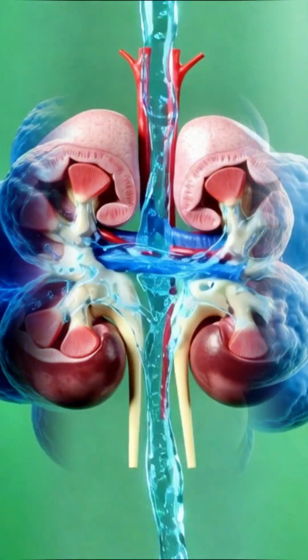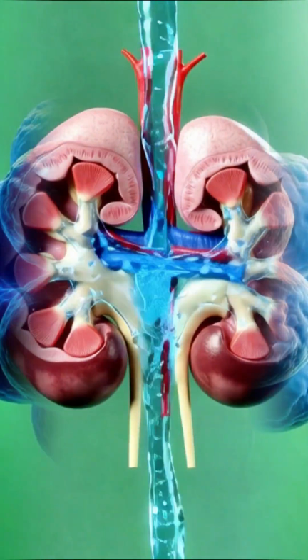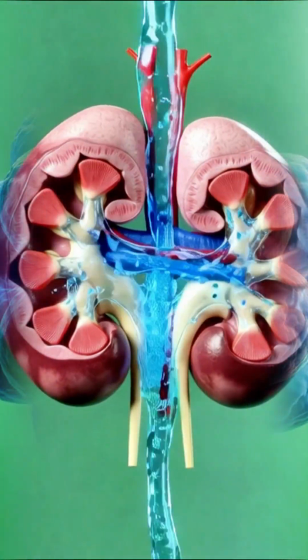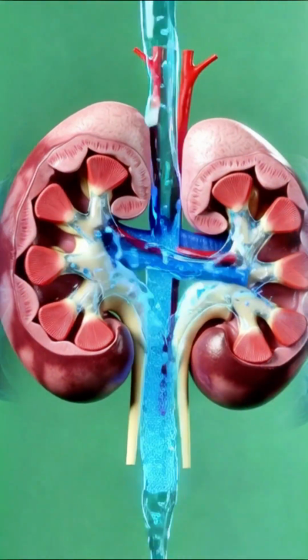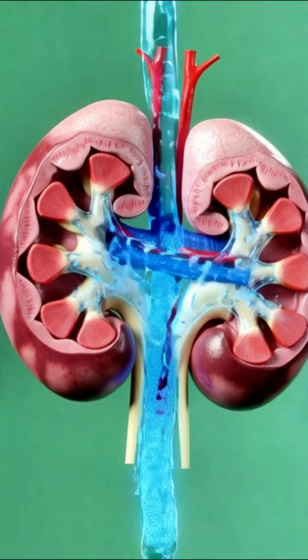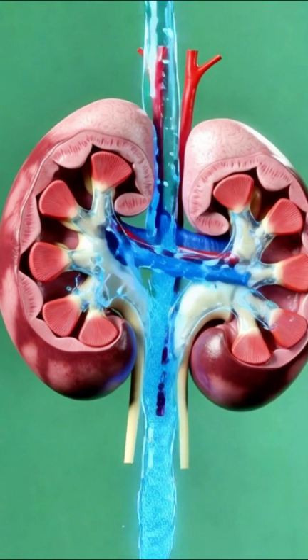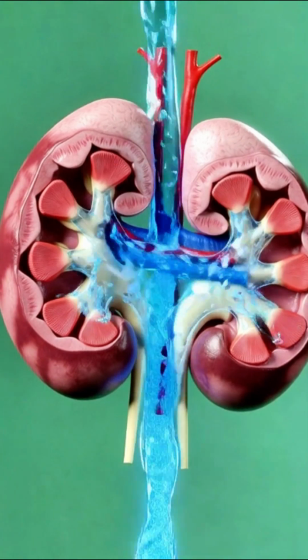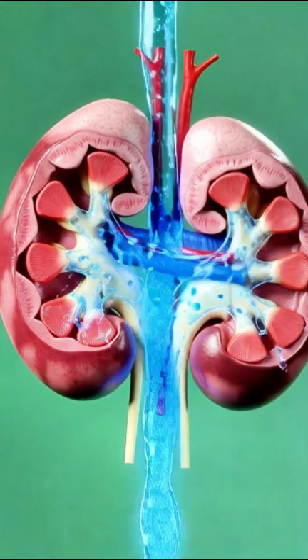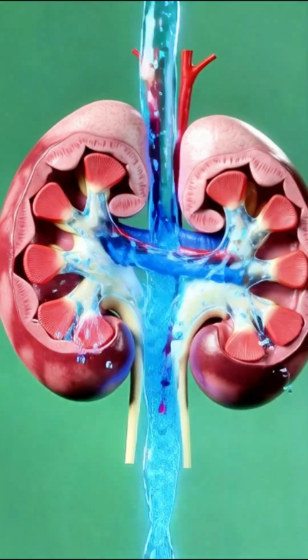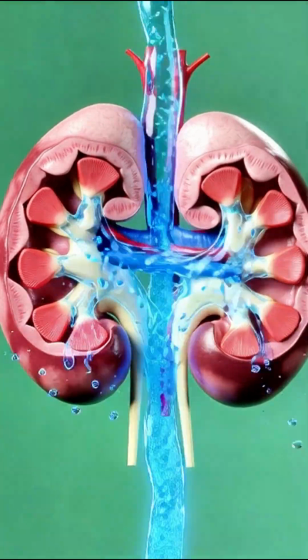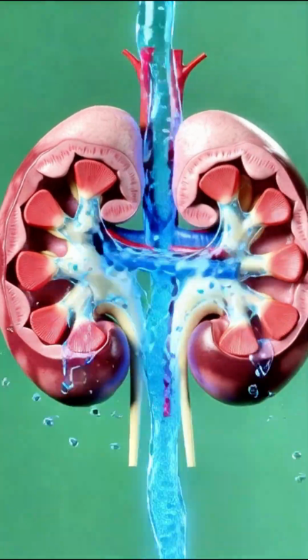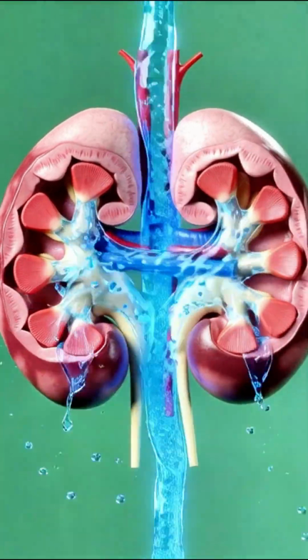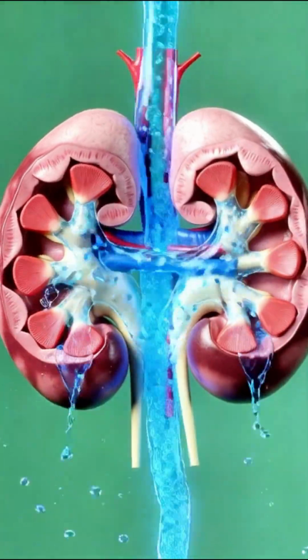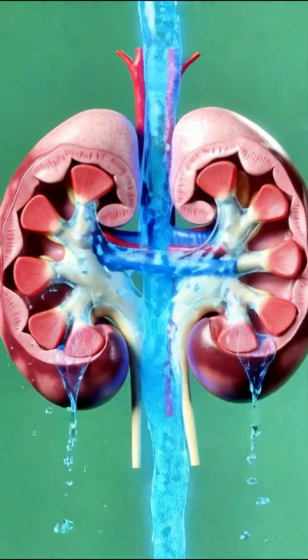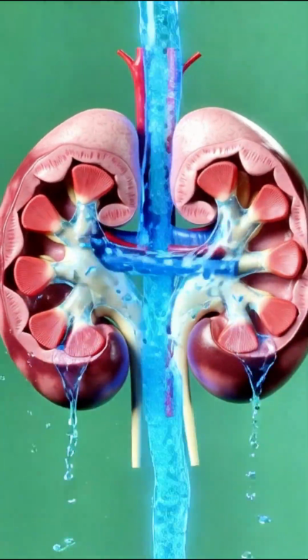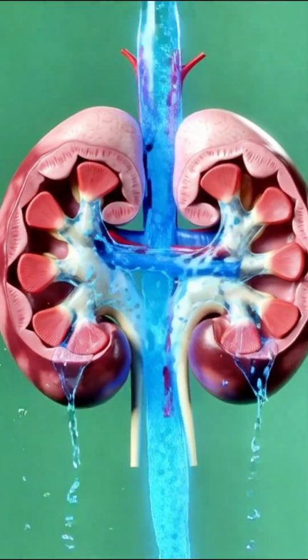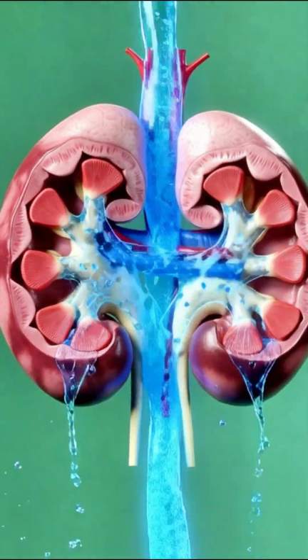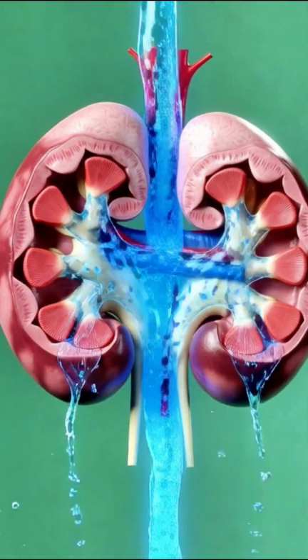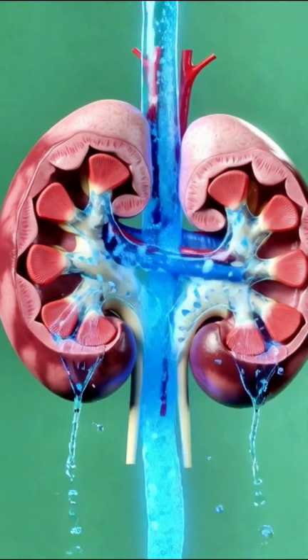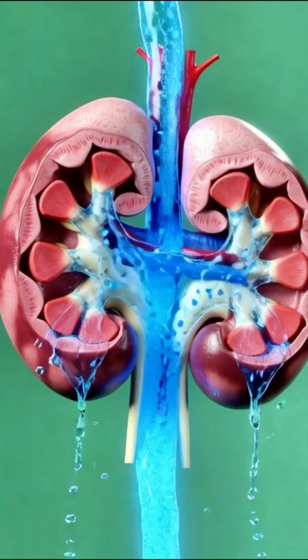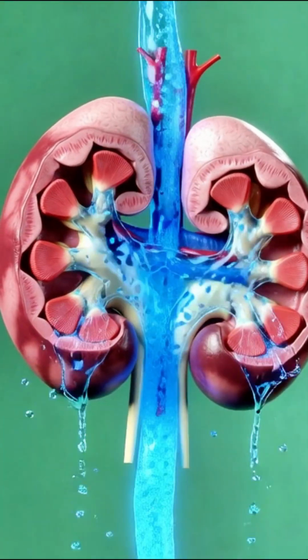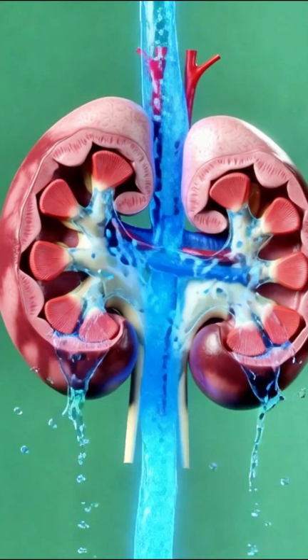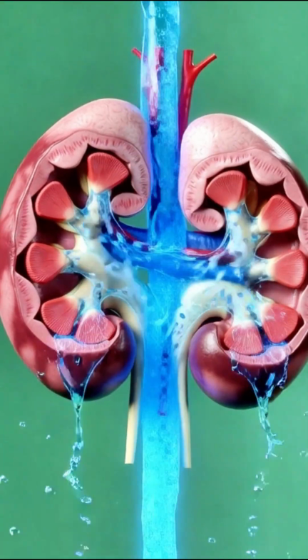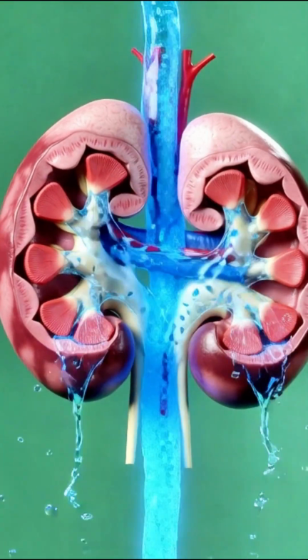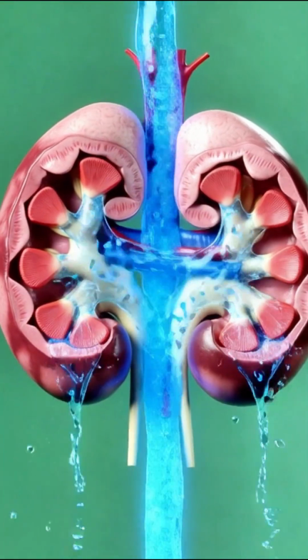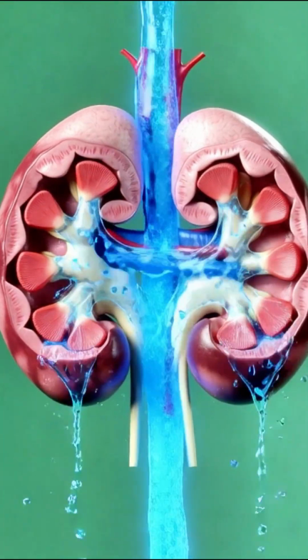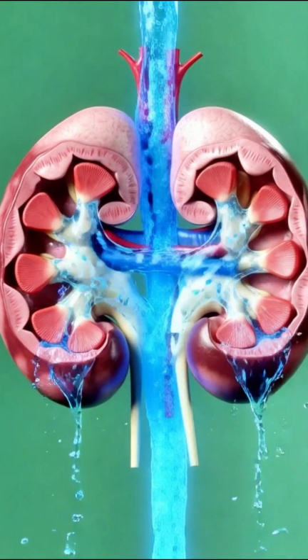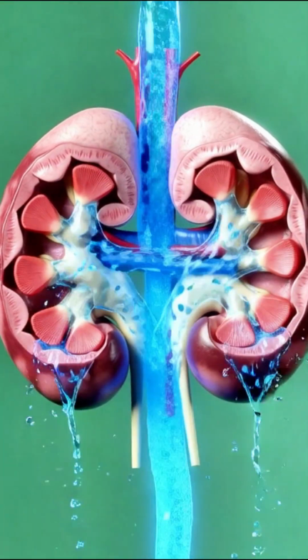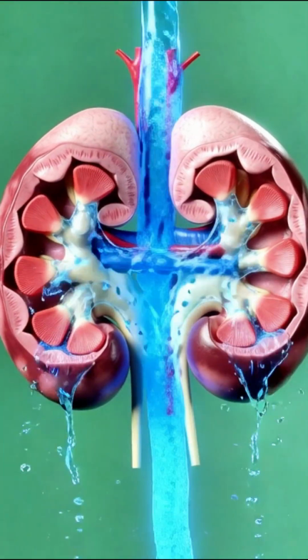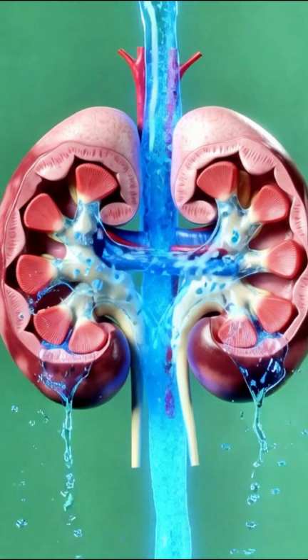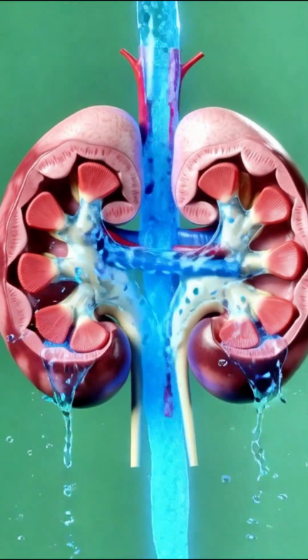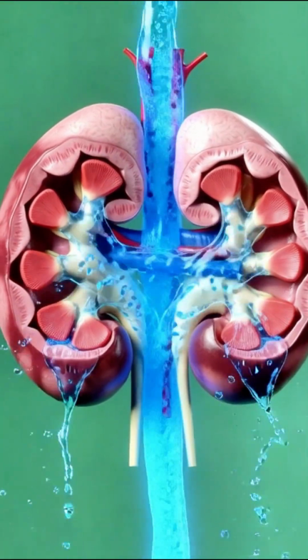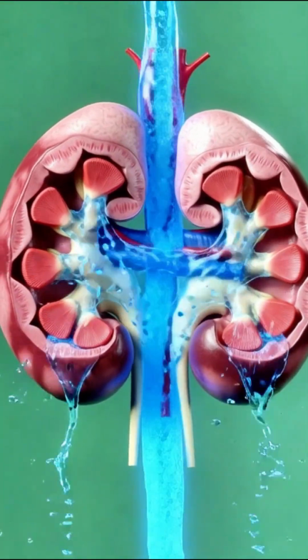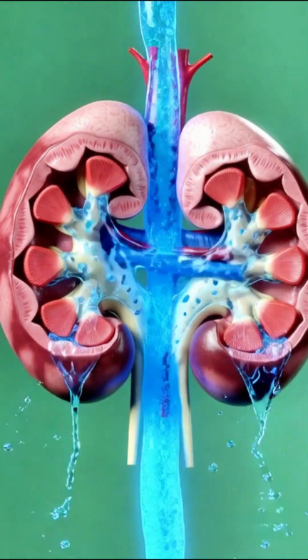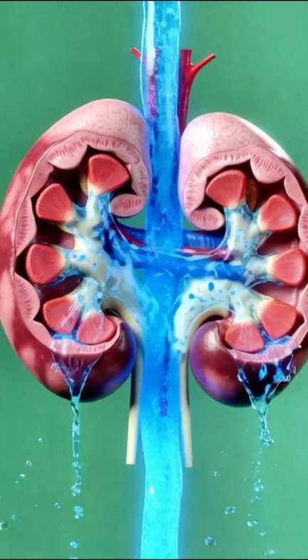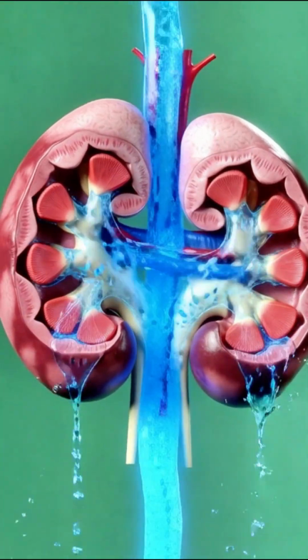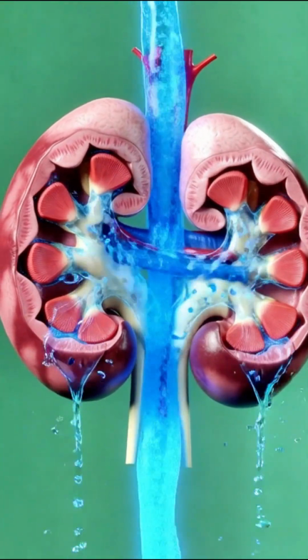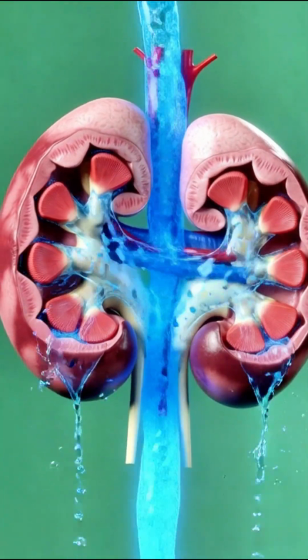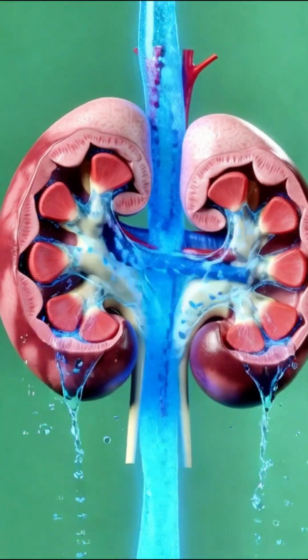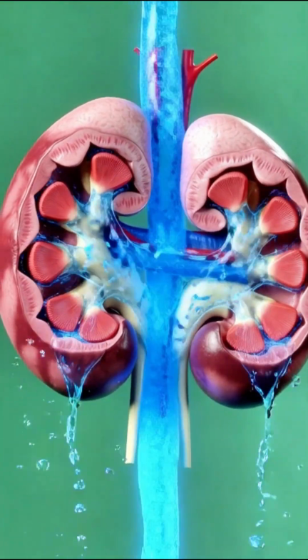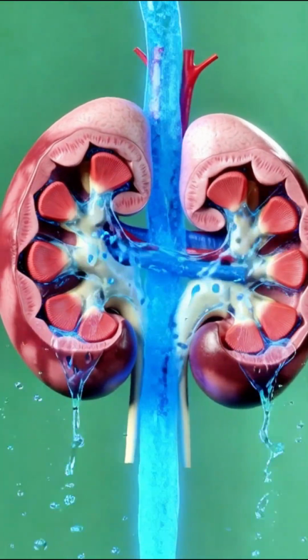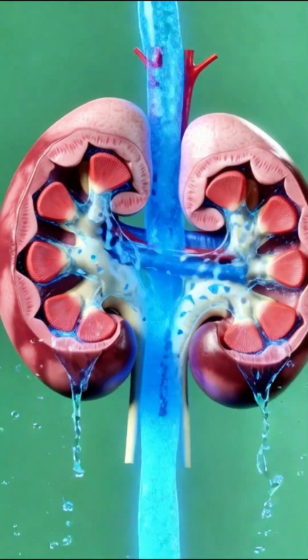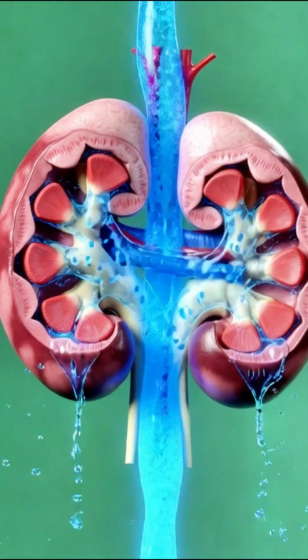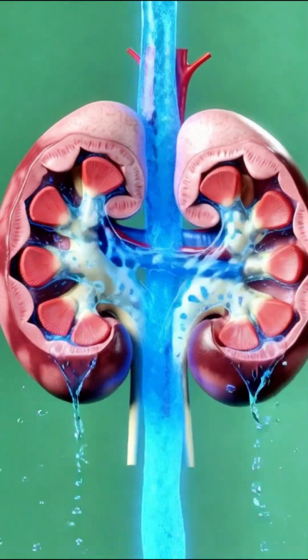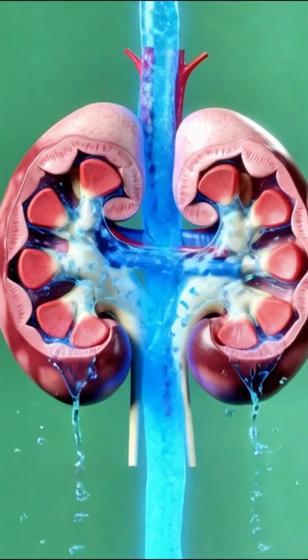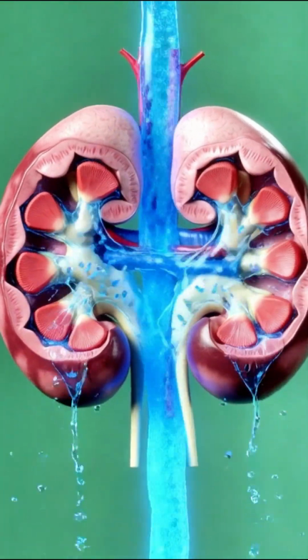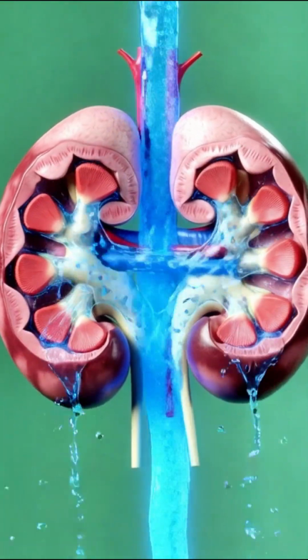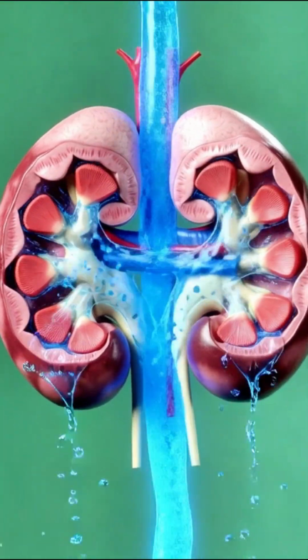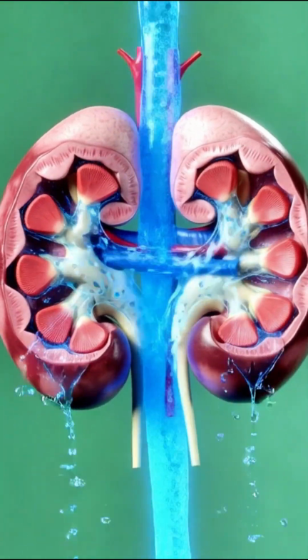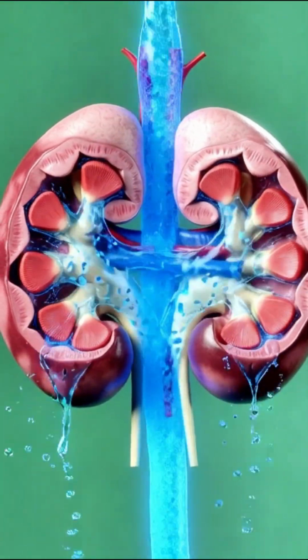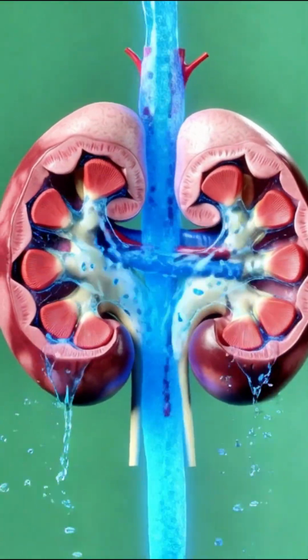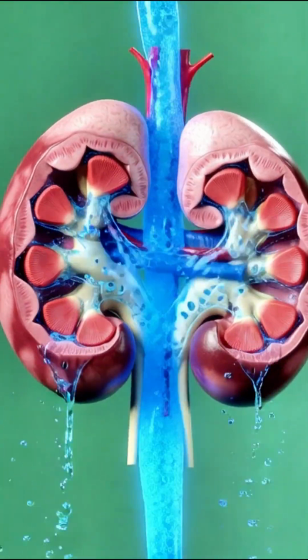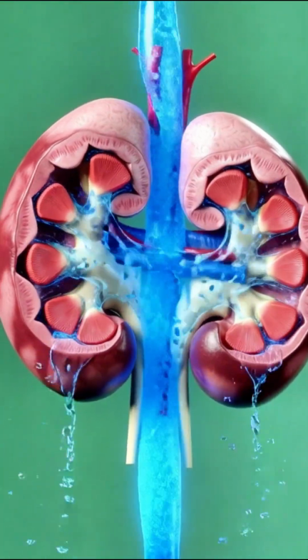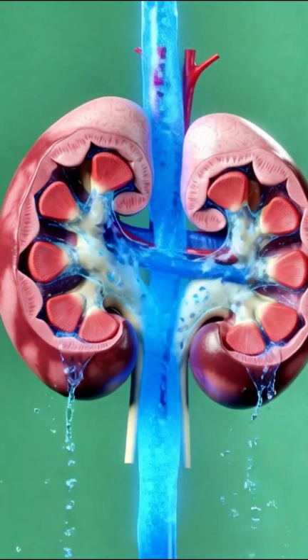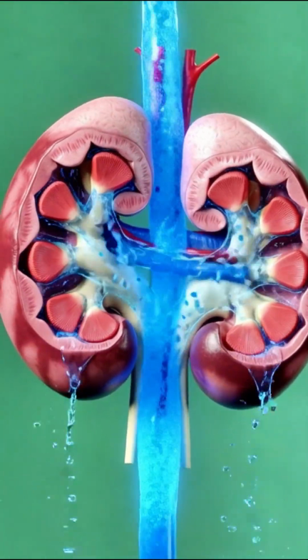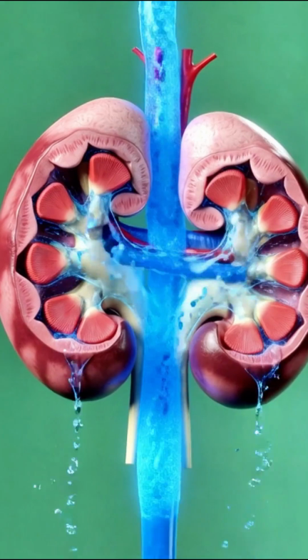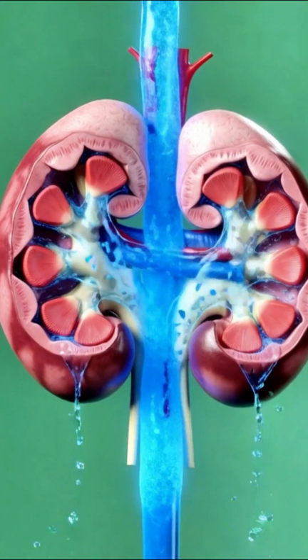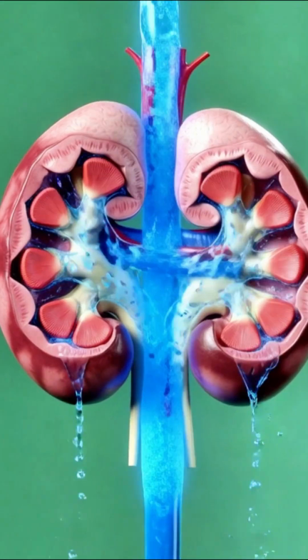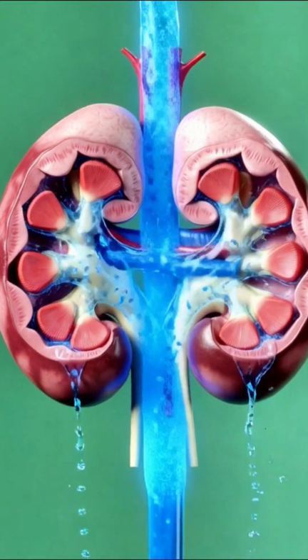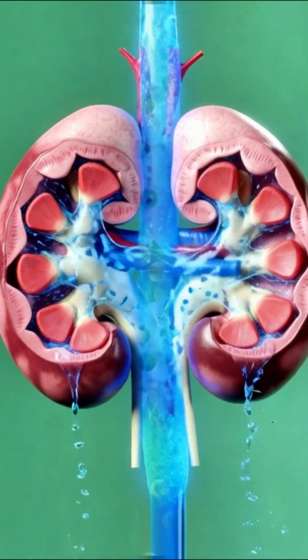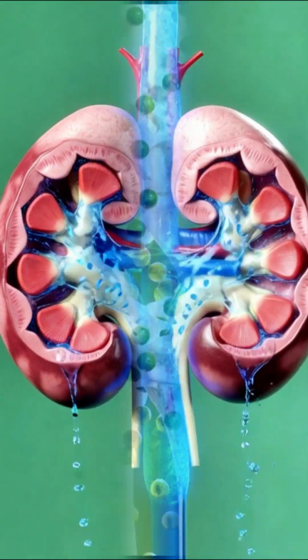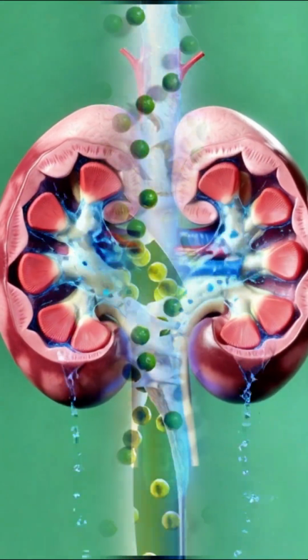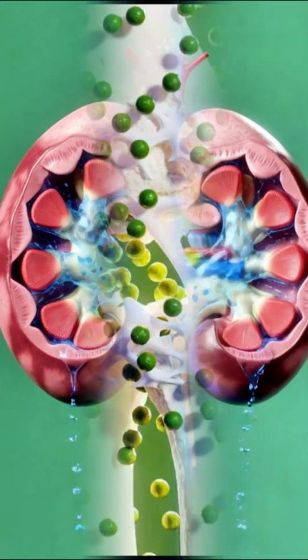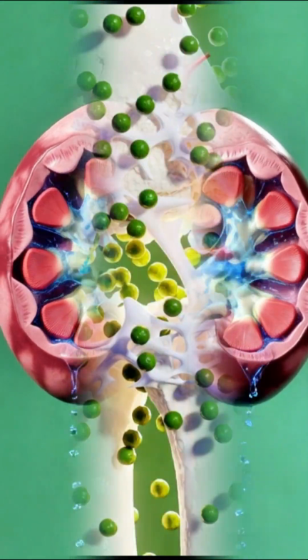Focus on the kidneys. A clean, continuous flow of water passes through the filter units, effectively cleansing and detoxifying the body.